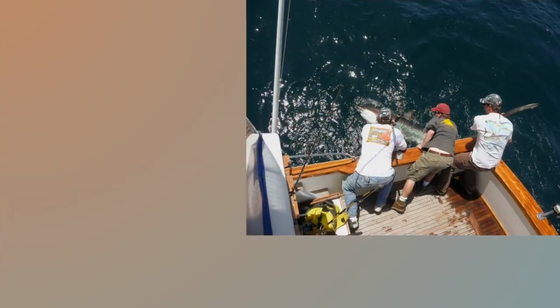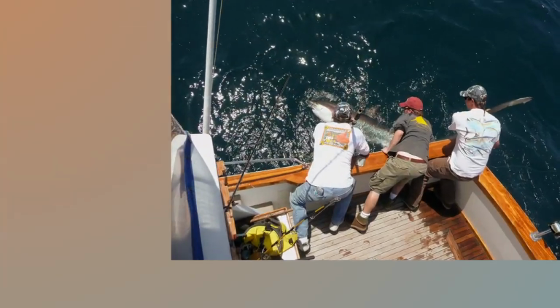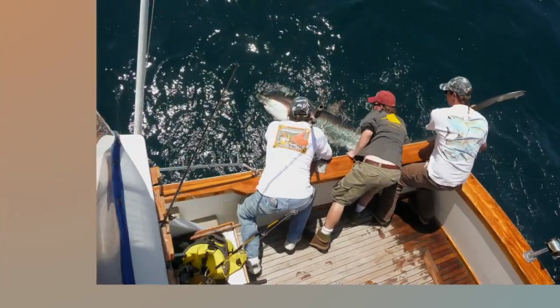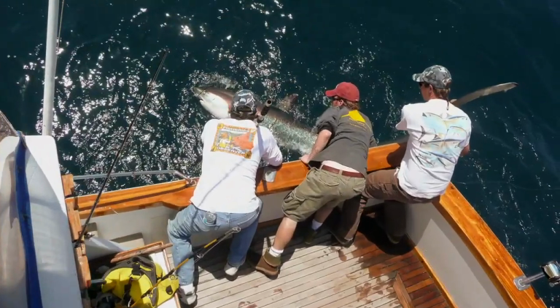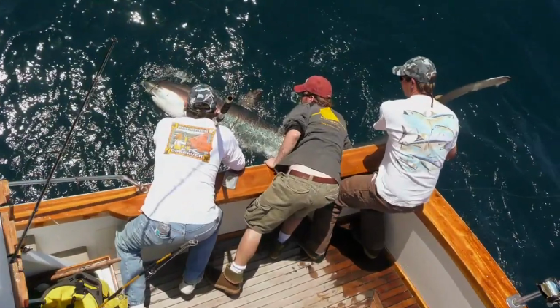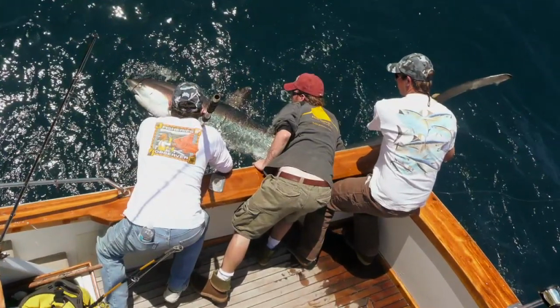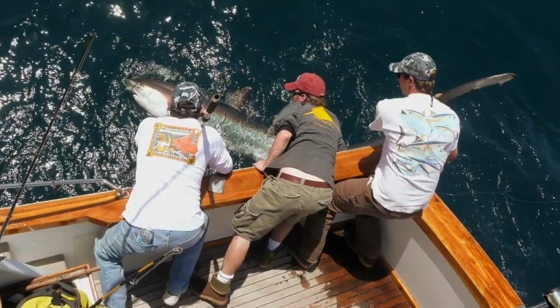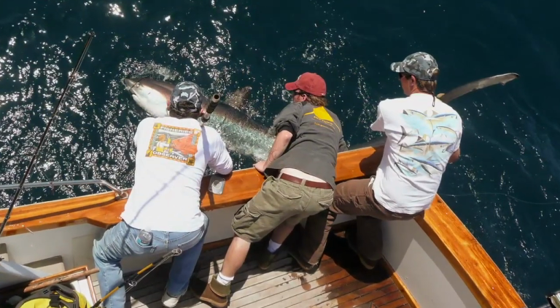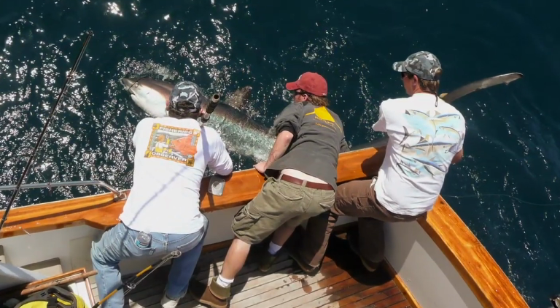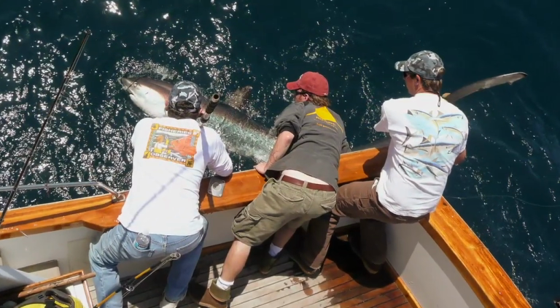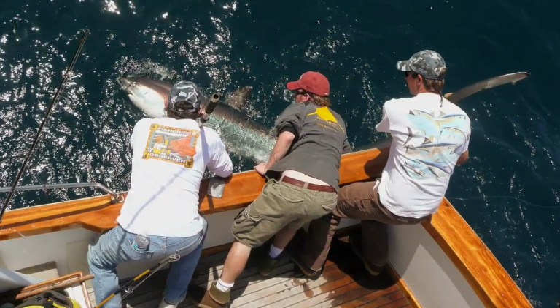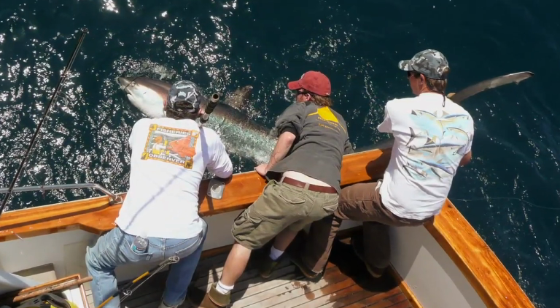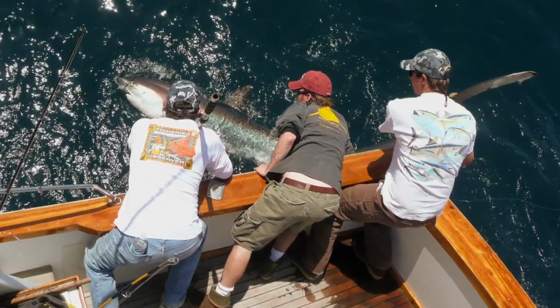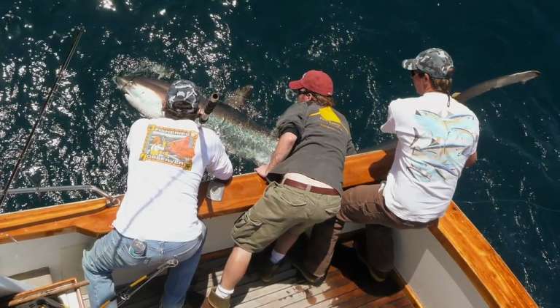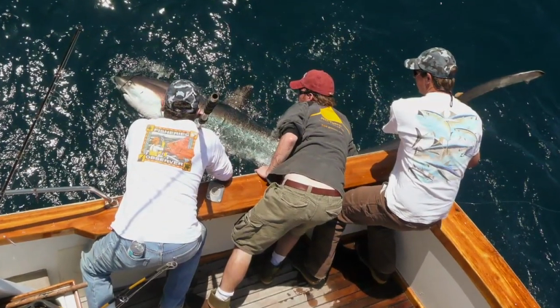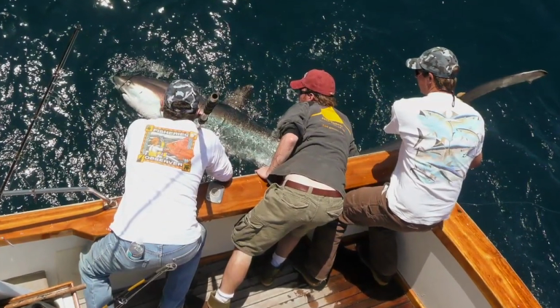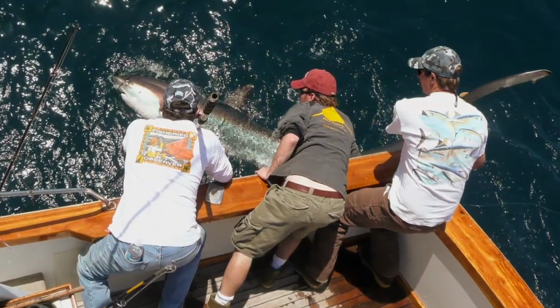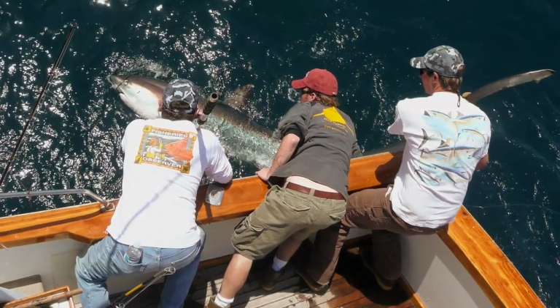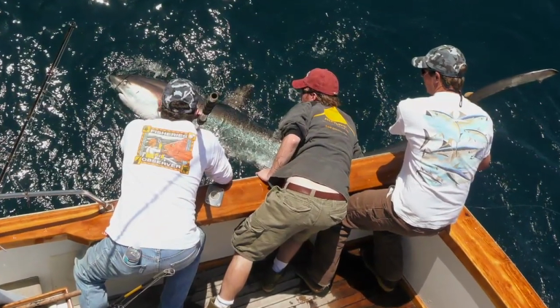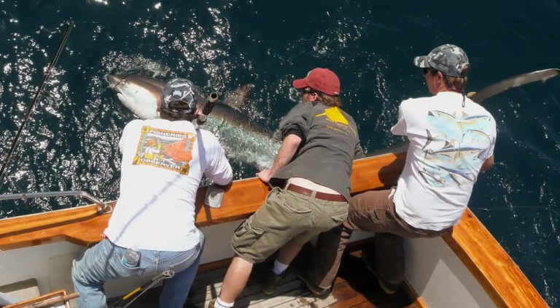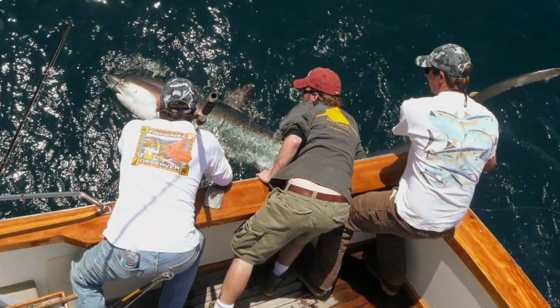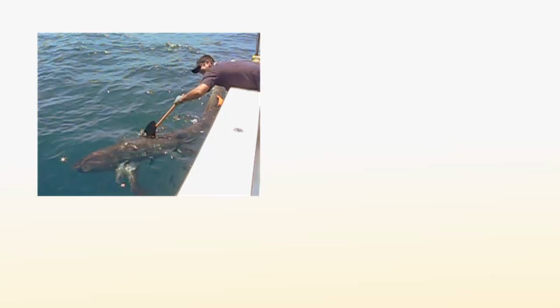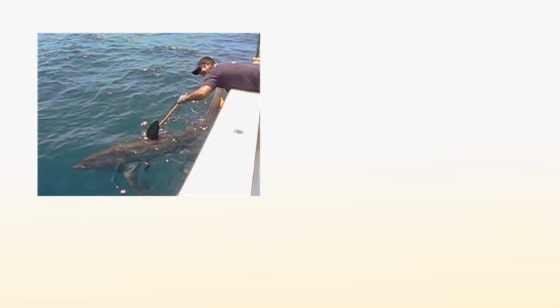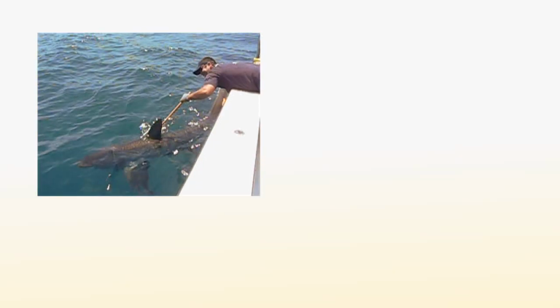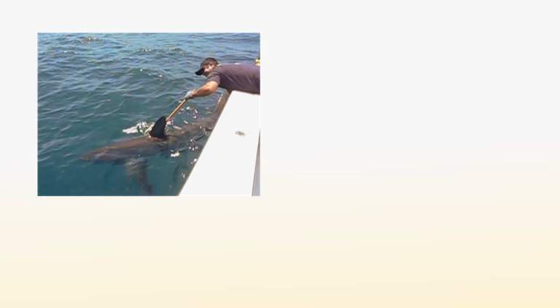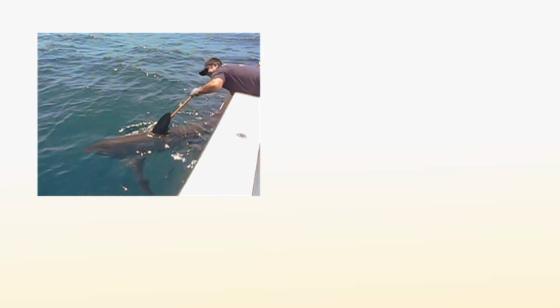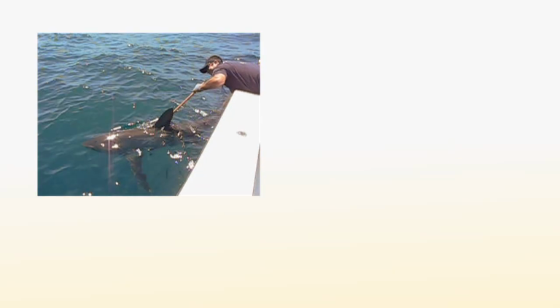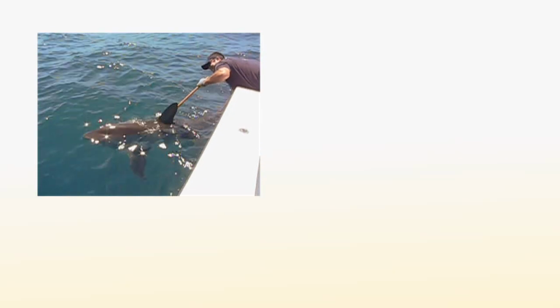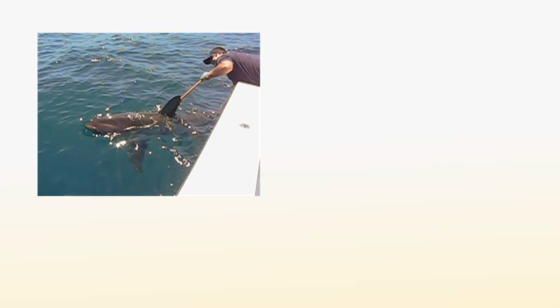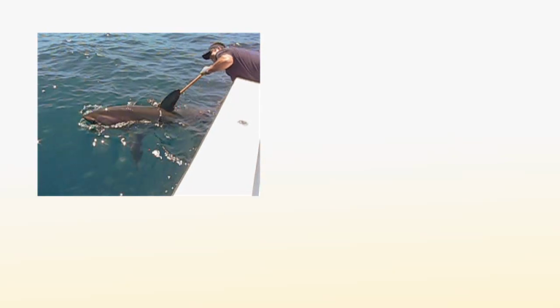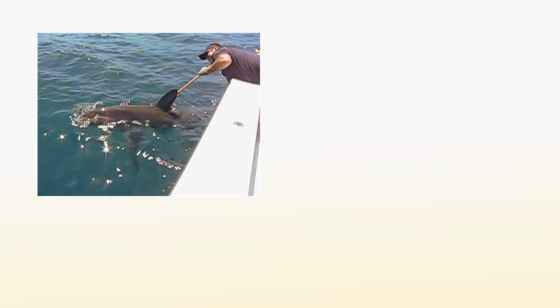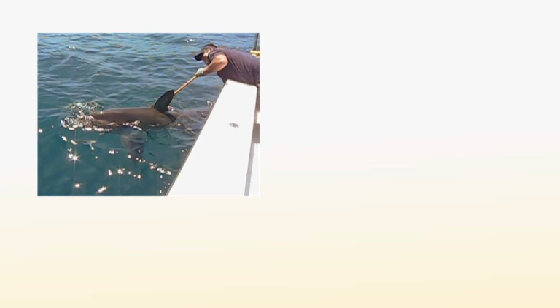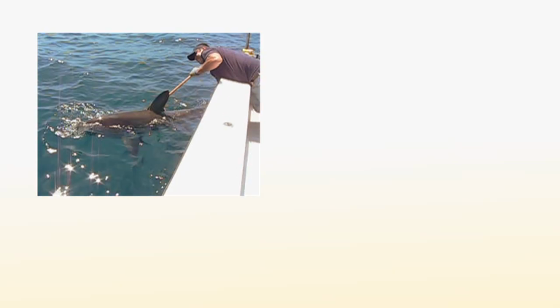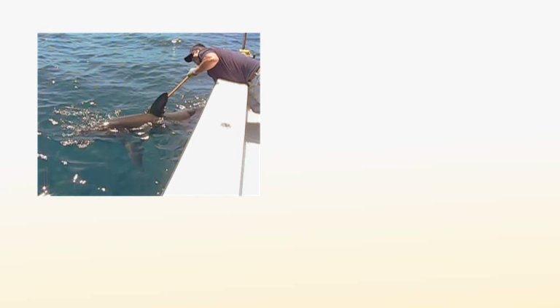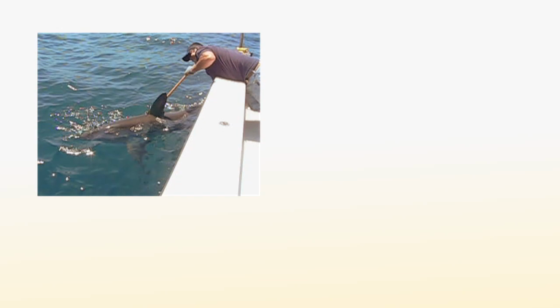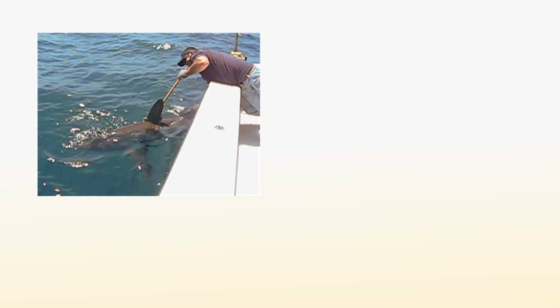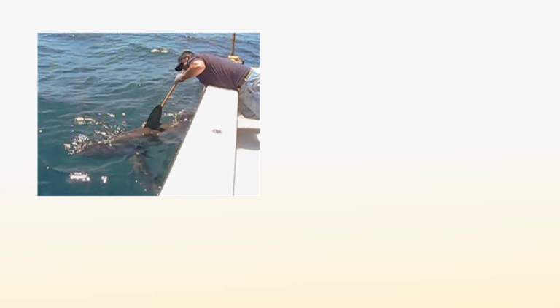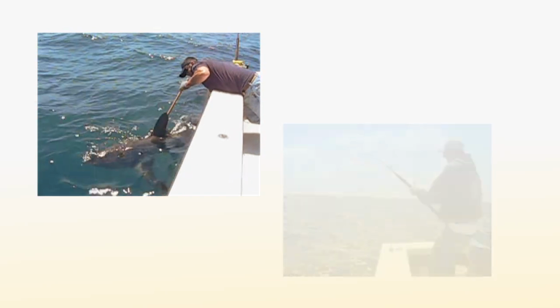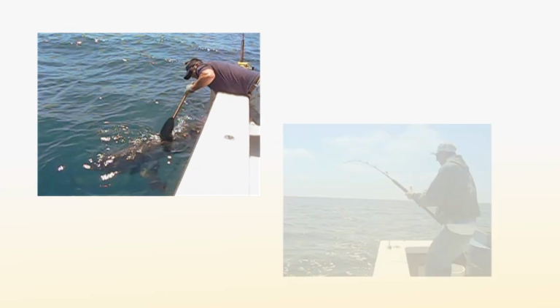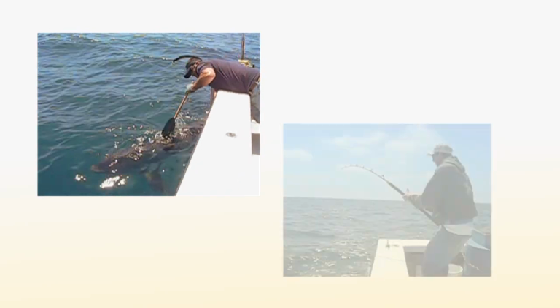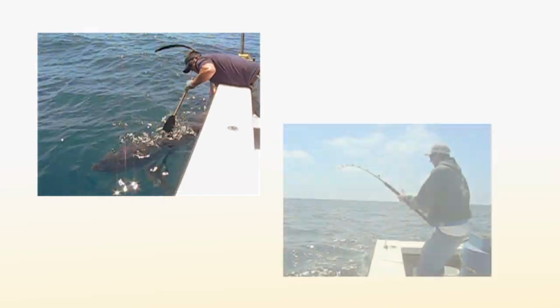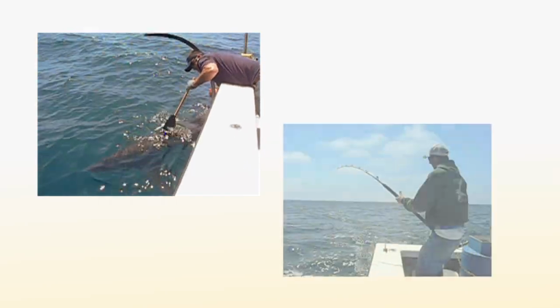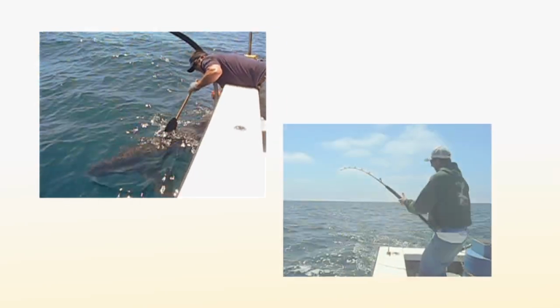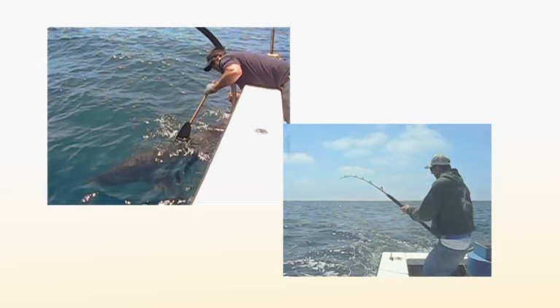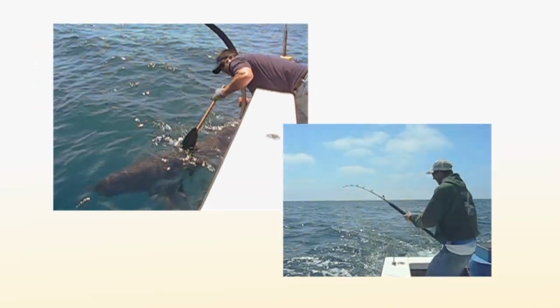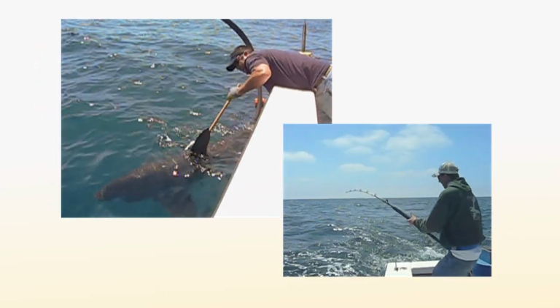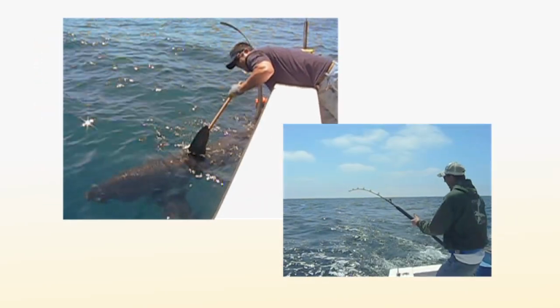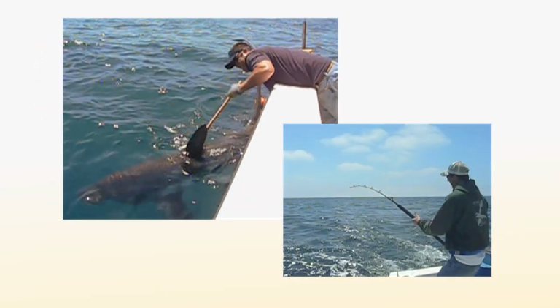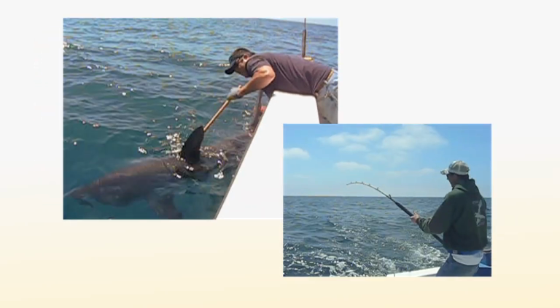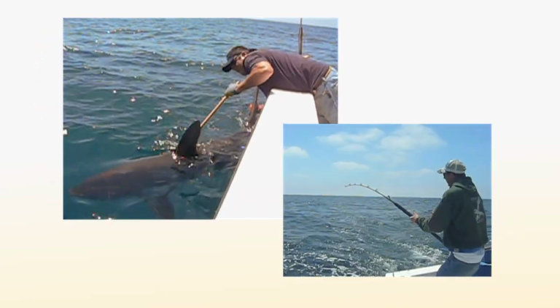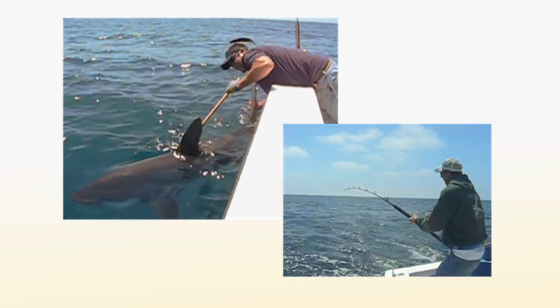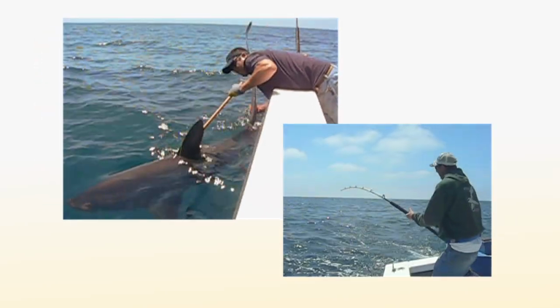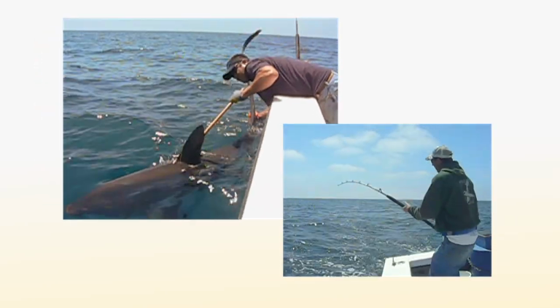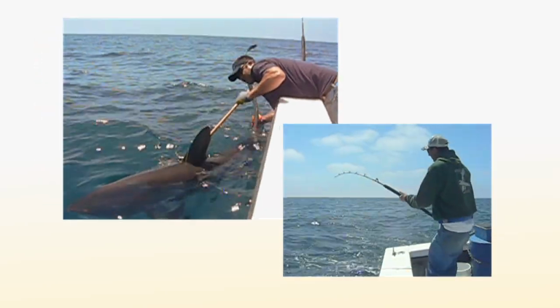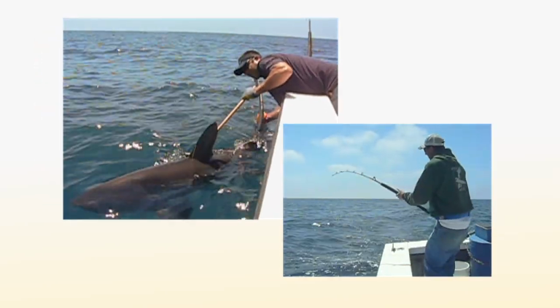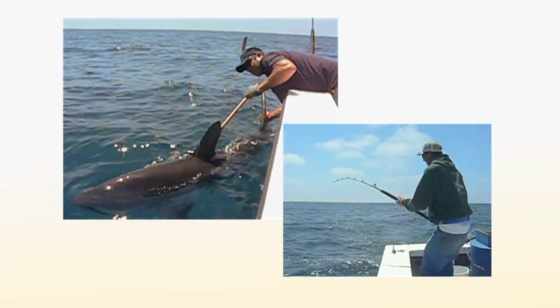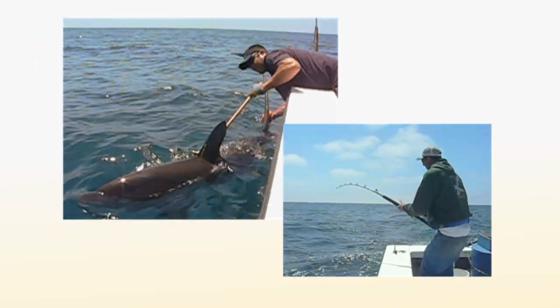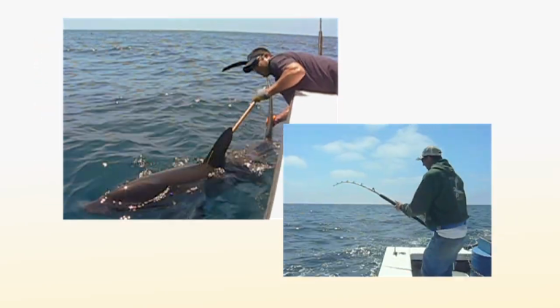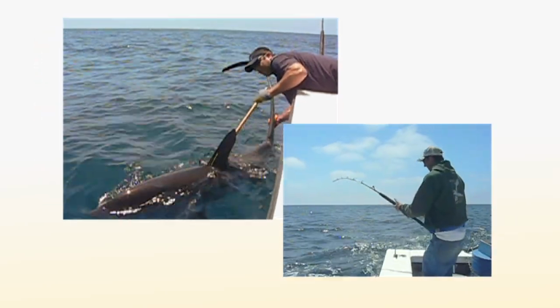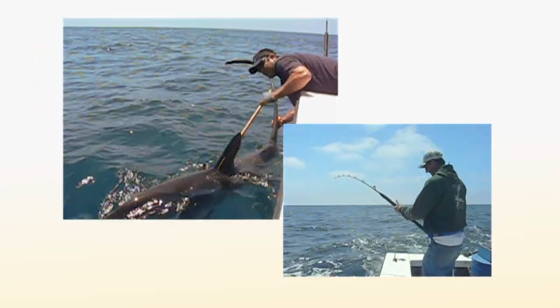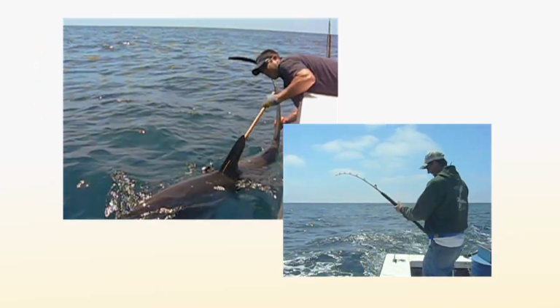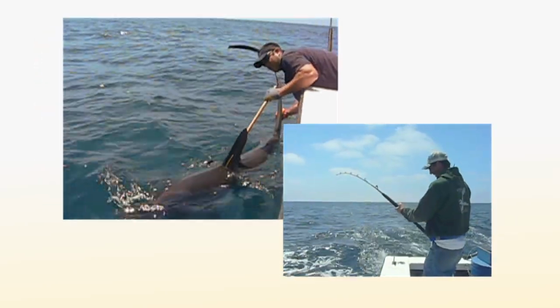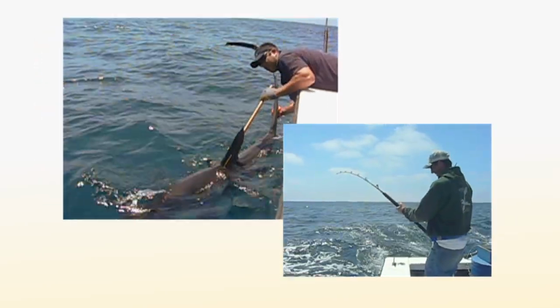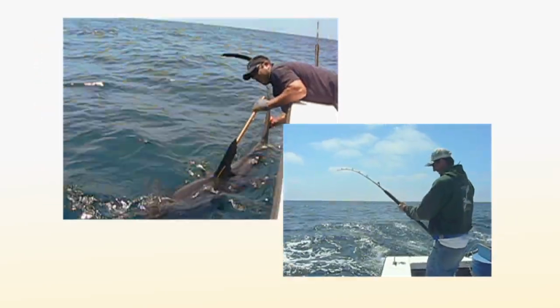Right now the thresher population is sustainable and scientists consider this to be the best time to look at the impacts of threshers caught and released.